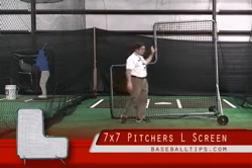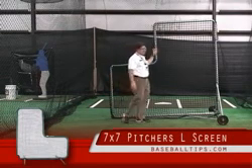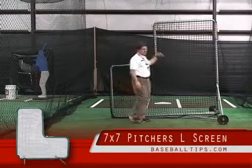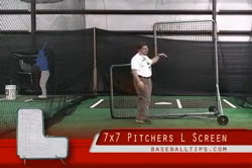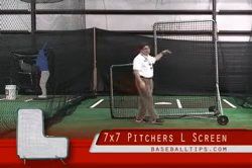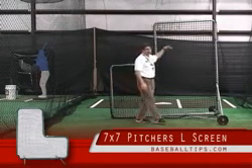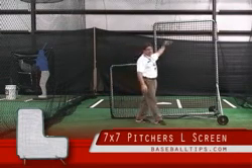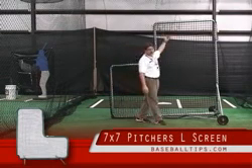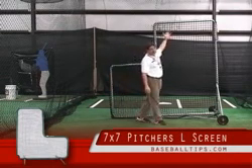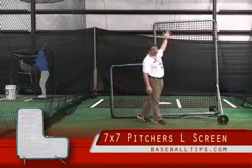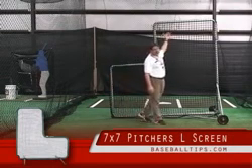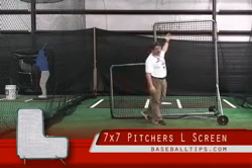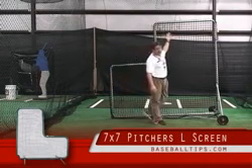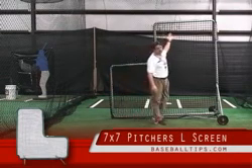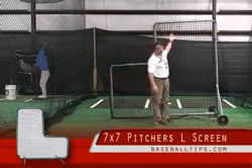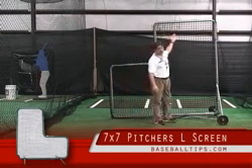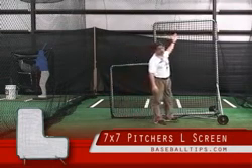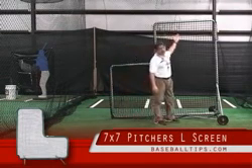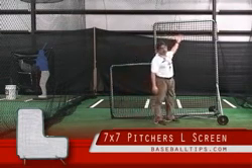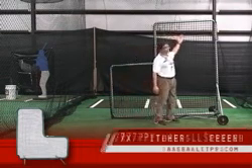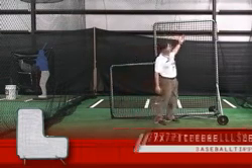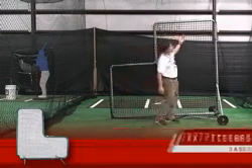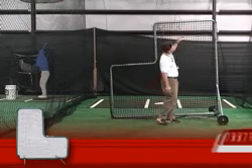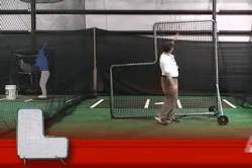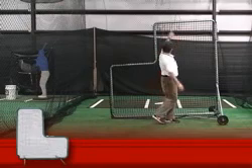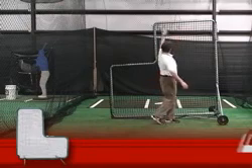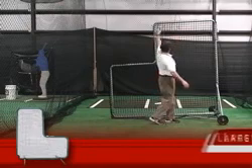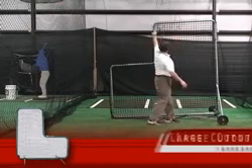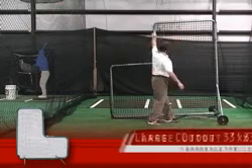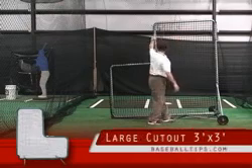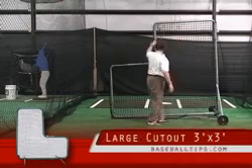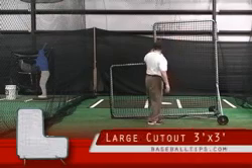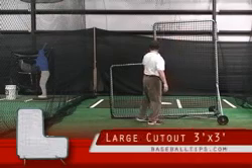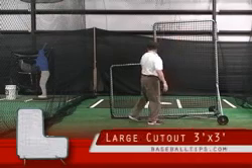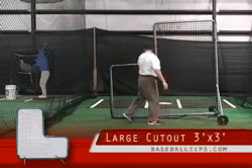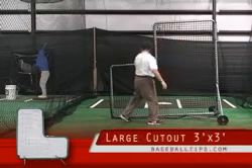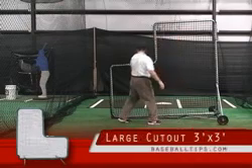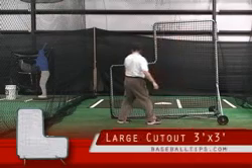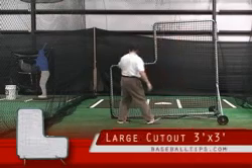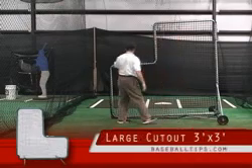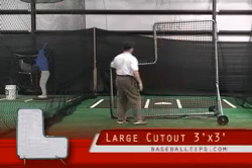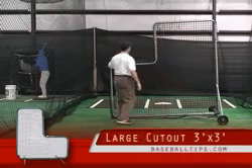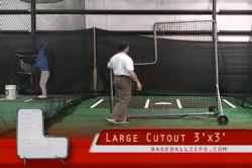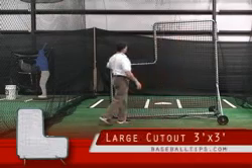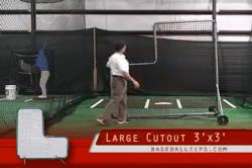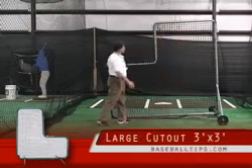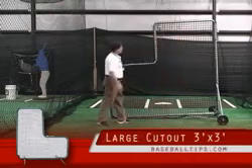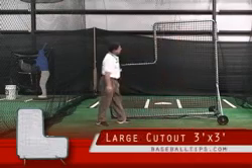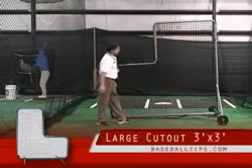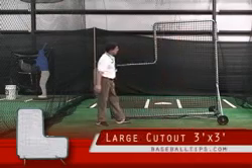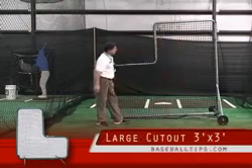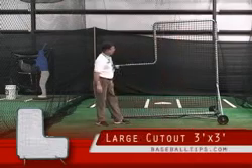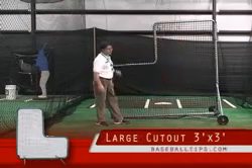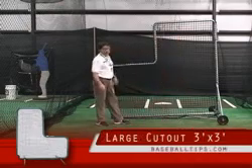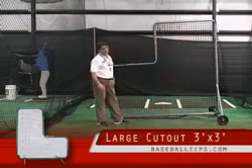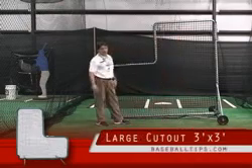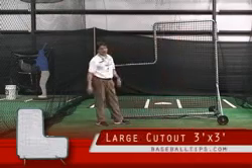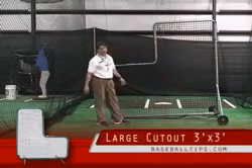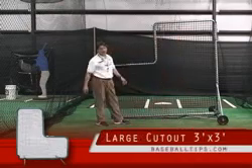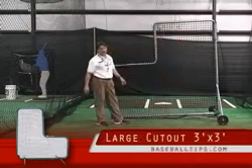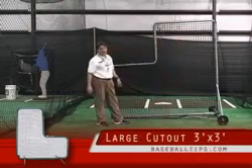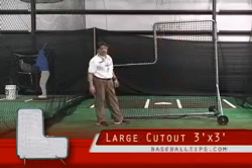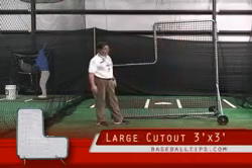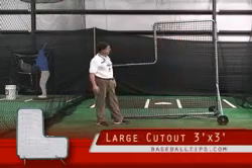First off, it's 7 by 7 — it's a good size. Your cutout is huge. You've got about a 3 by 3 cutout on that, so you definitely have enough protection behind you.